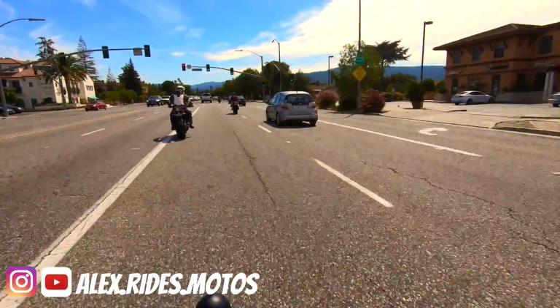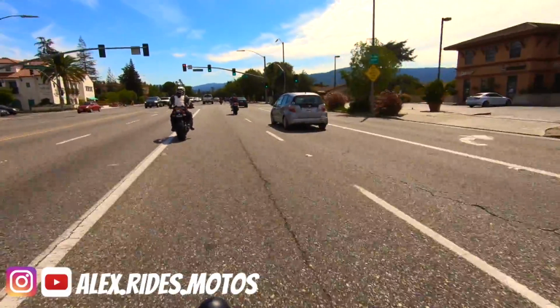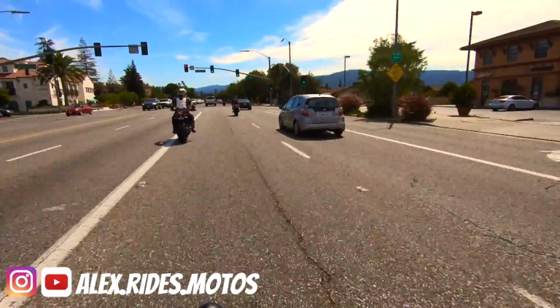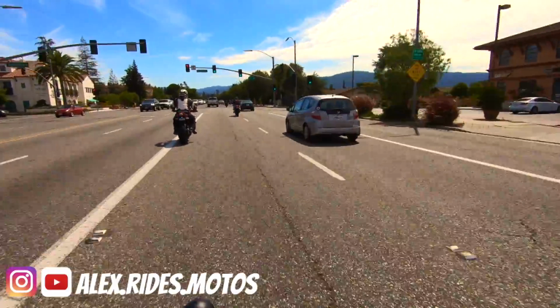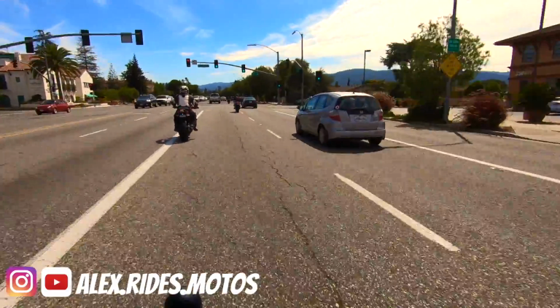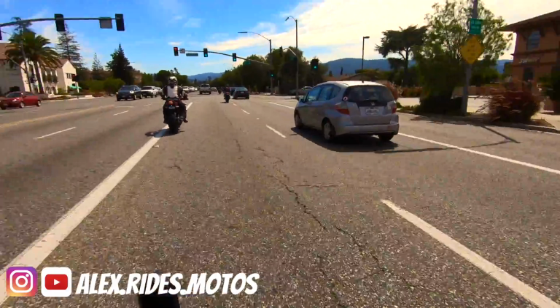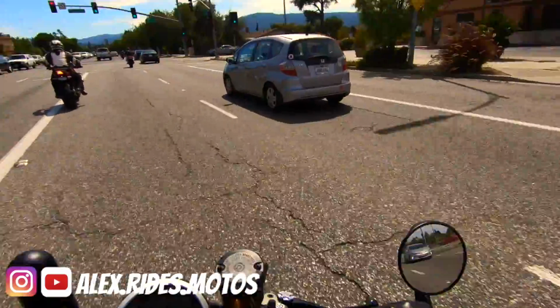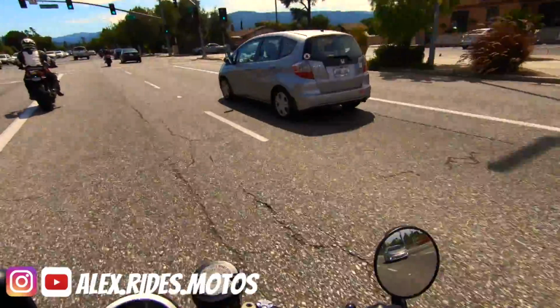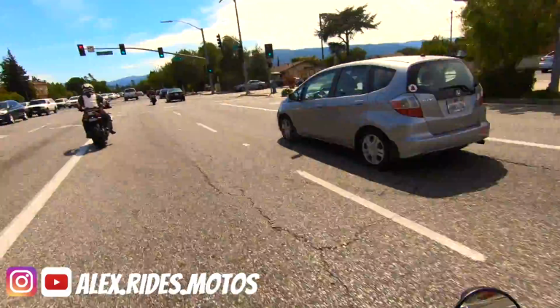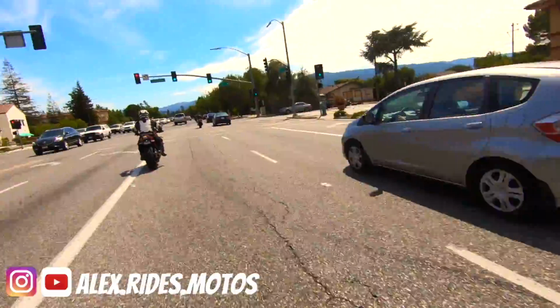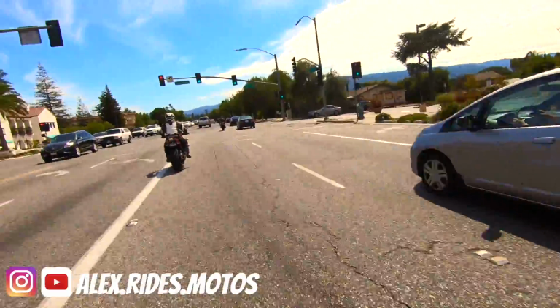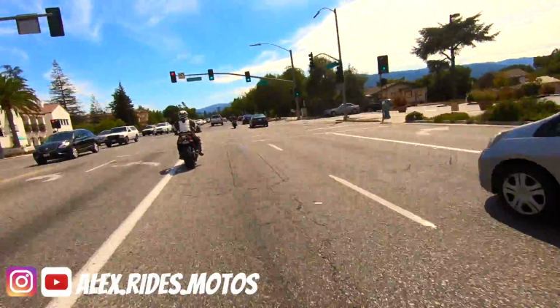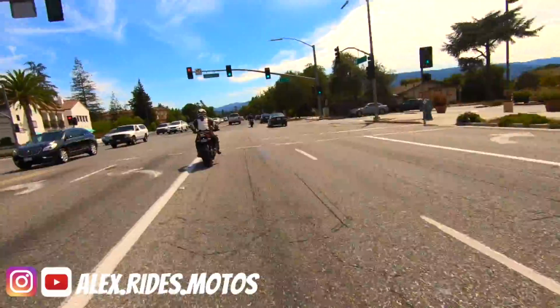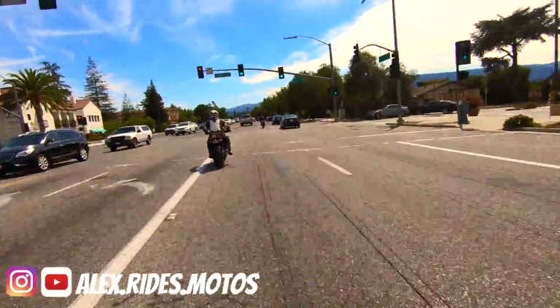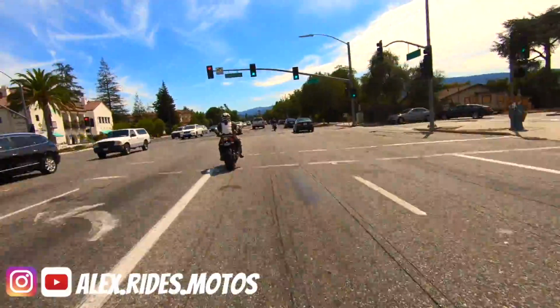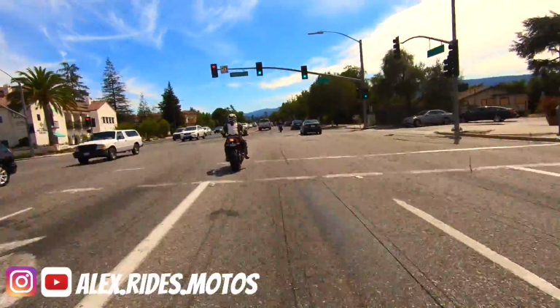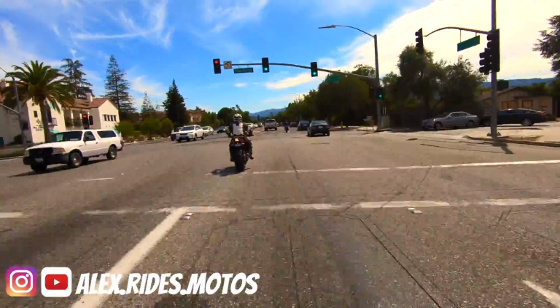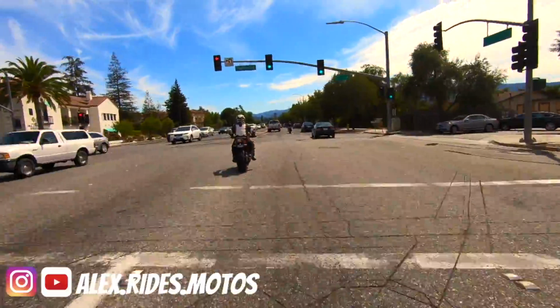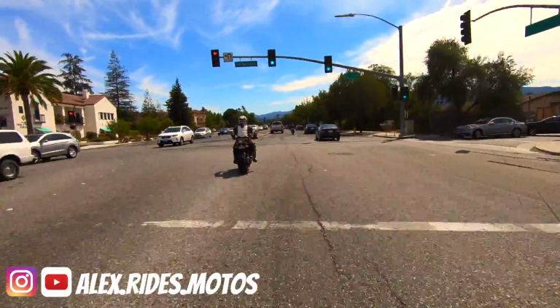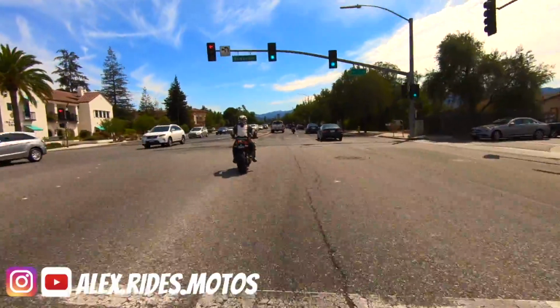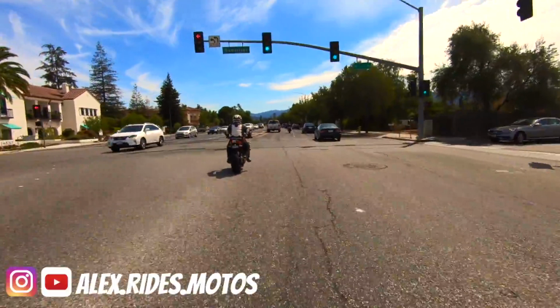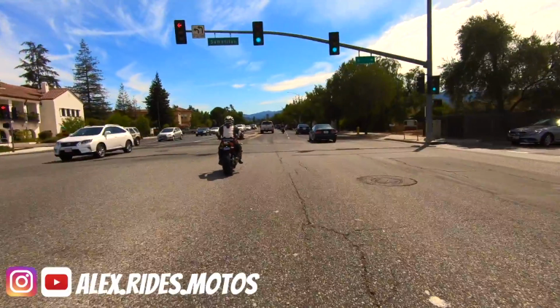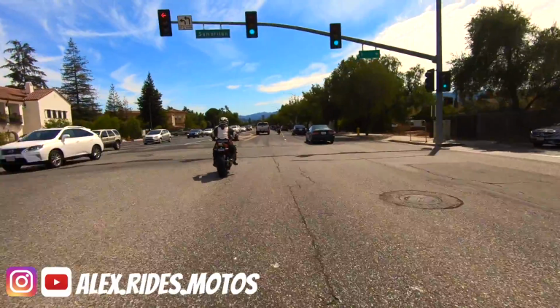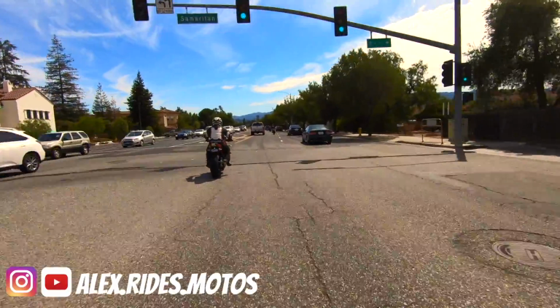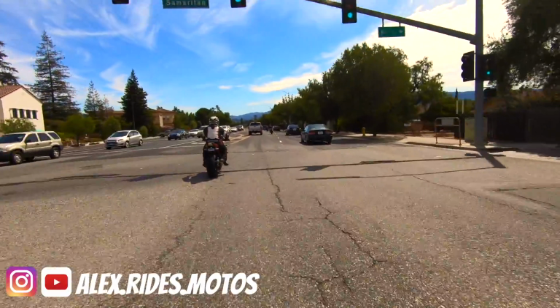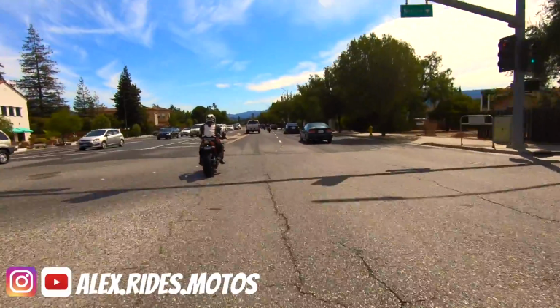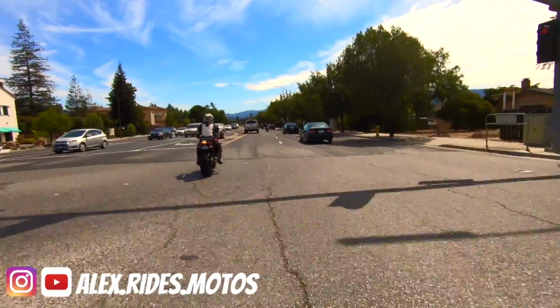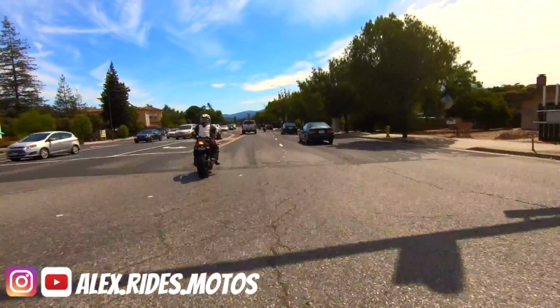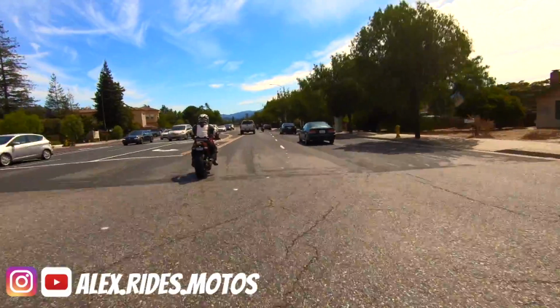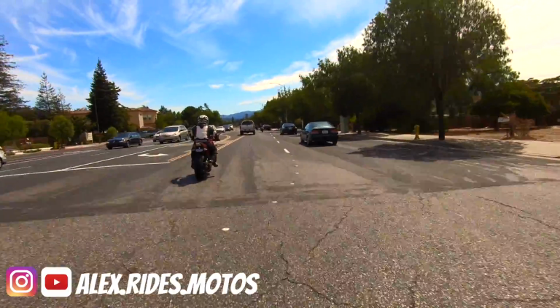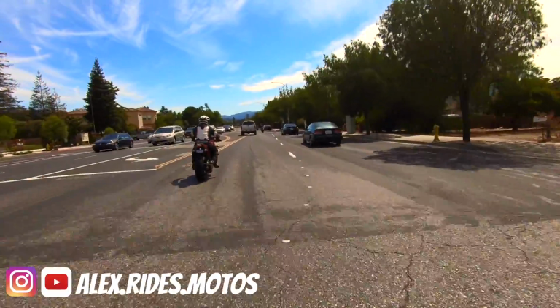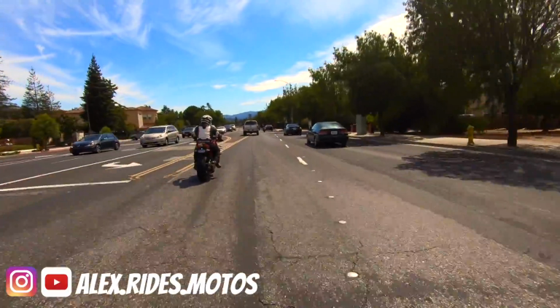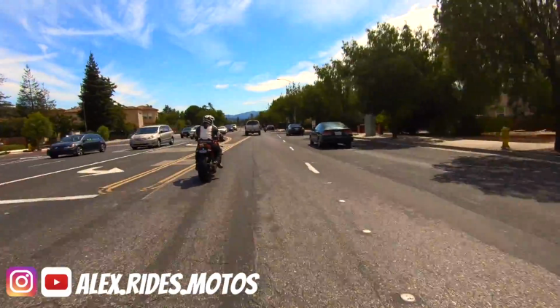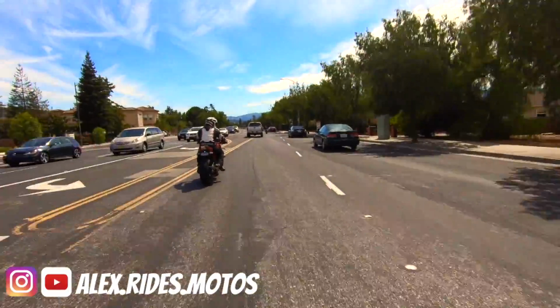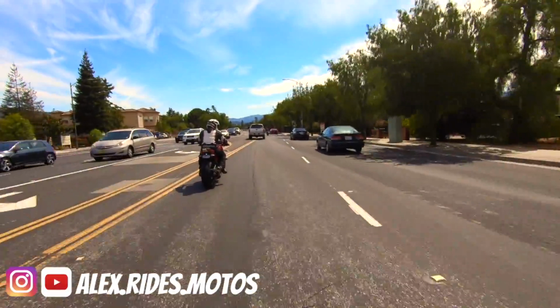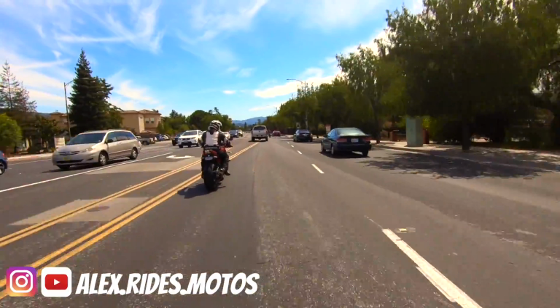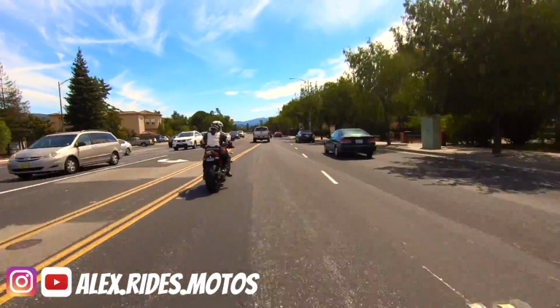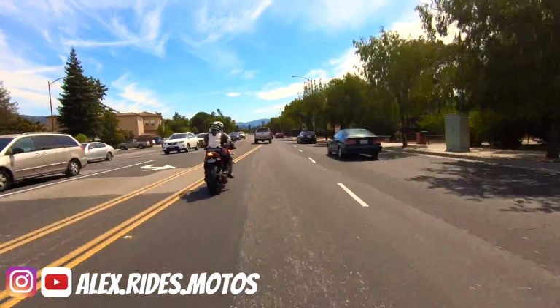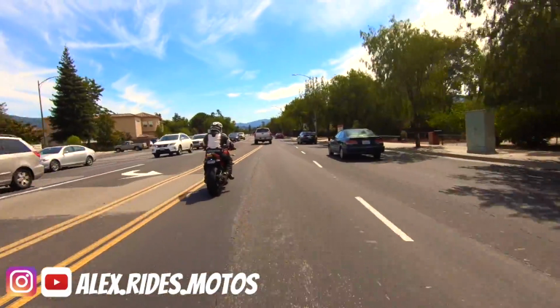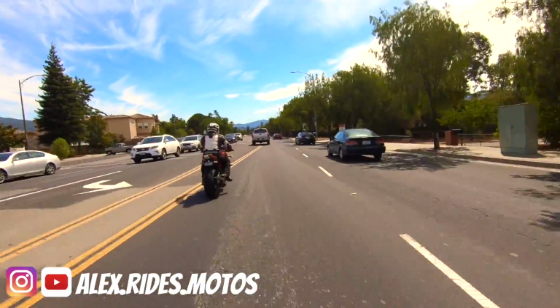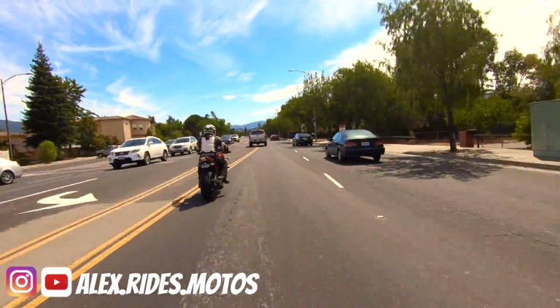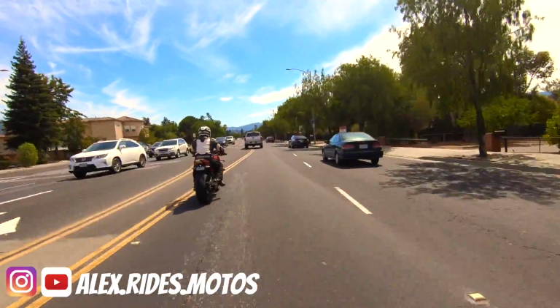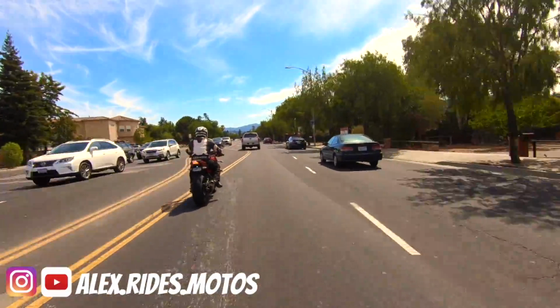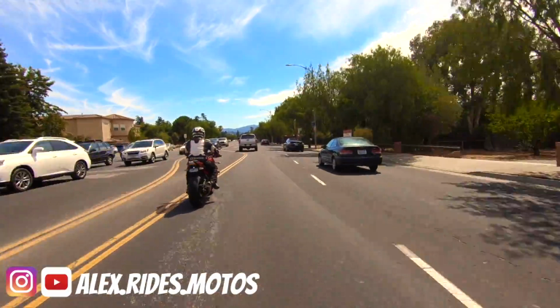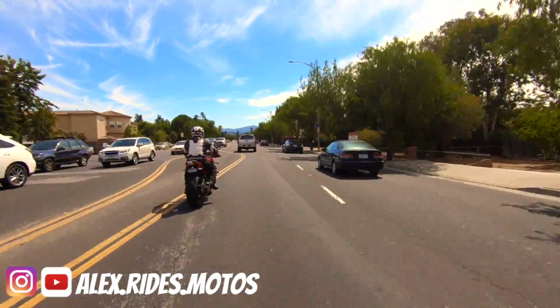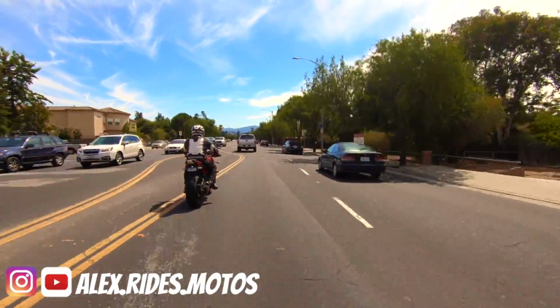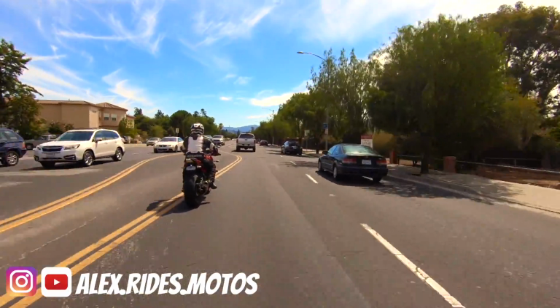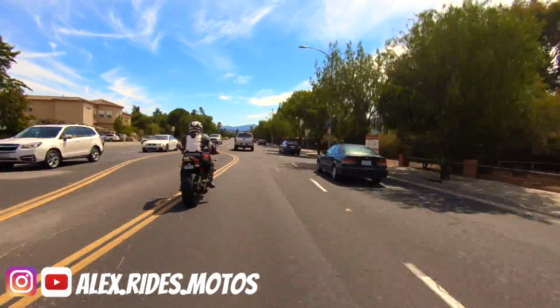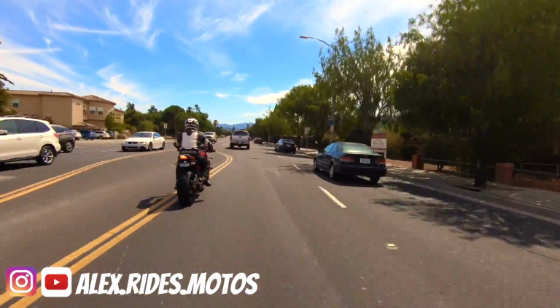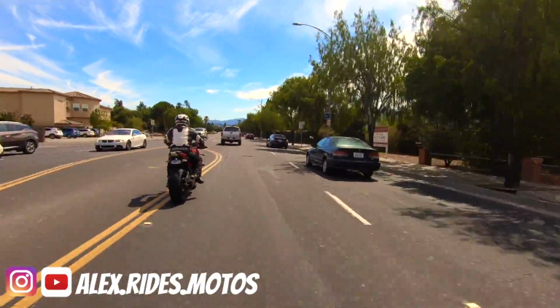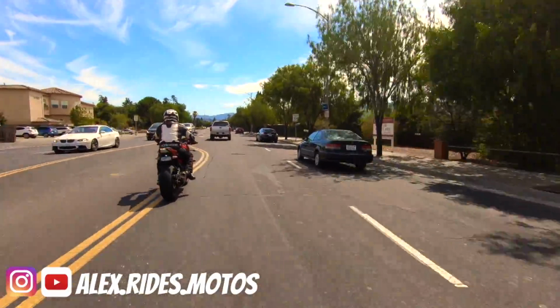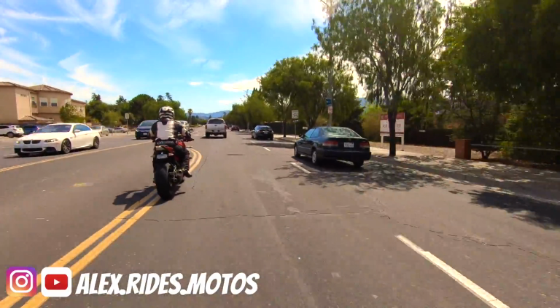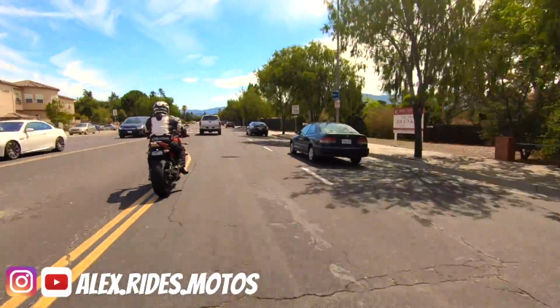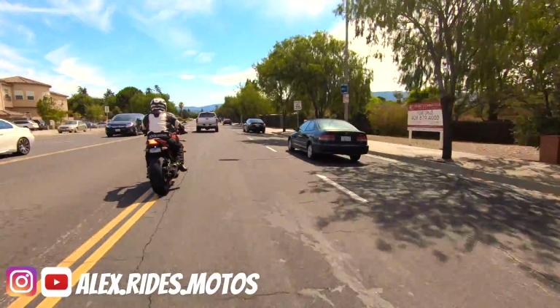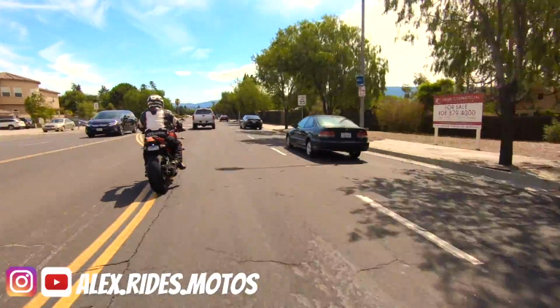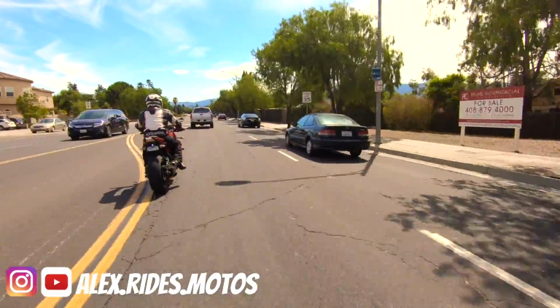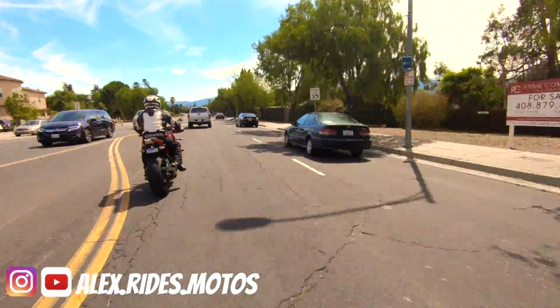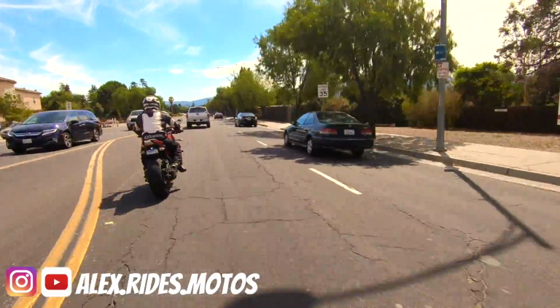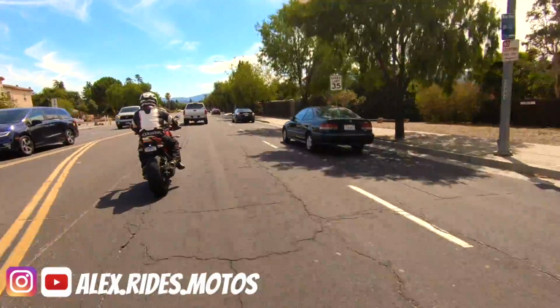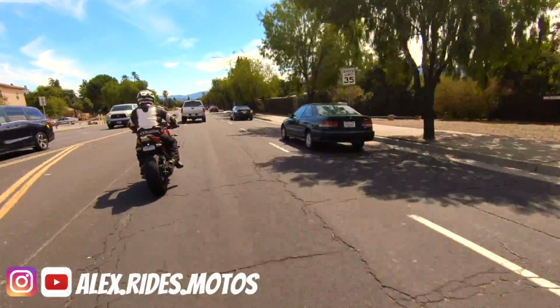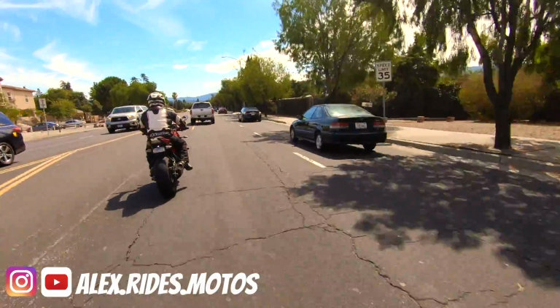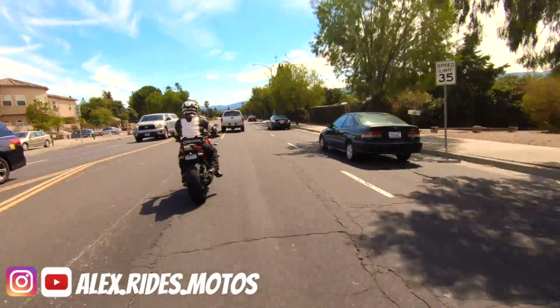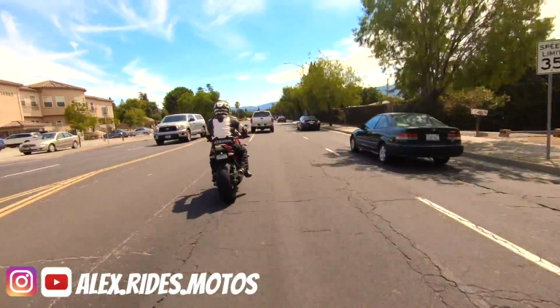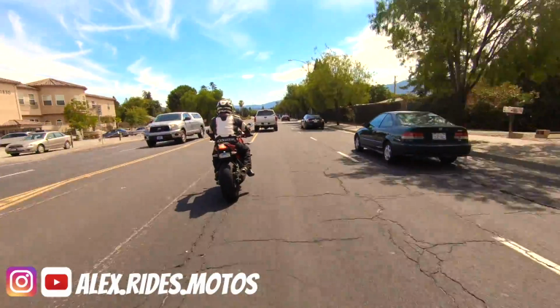I don't know where these guys just came out of nowhere and started stunting. That was pretty cool though.